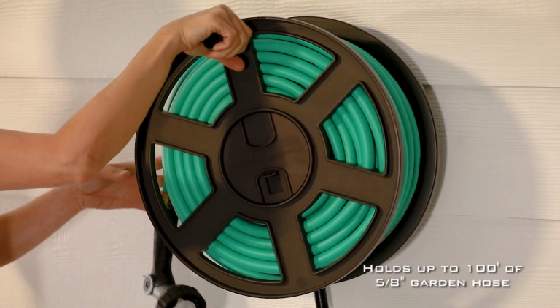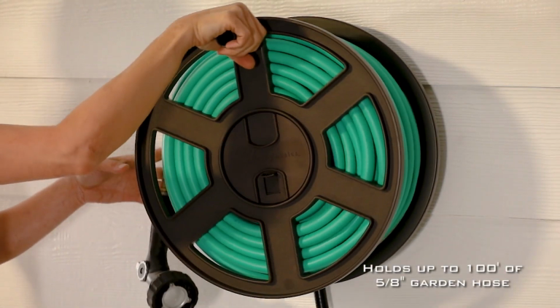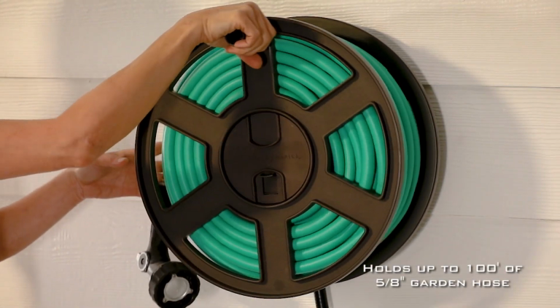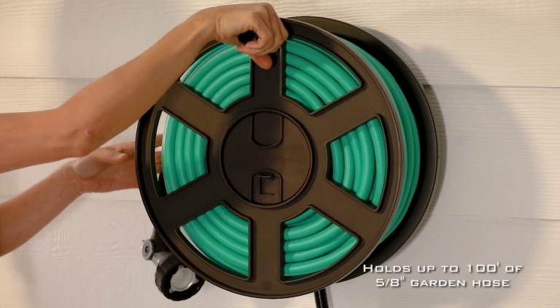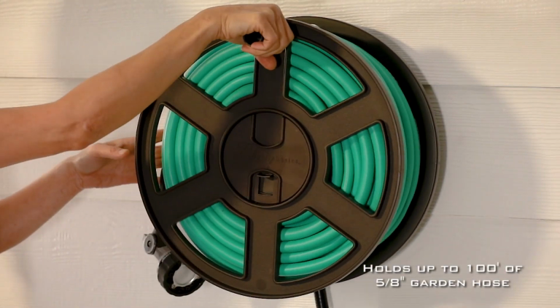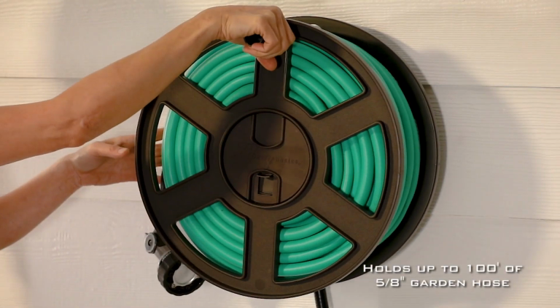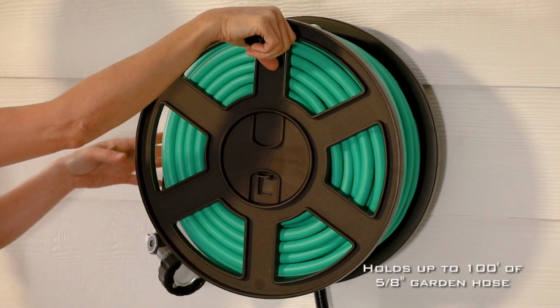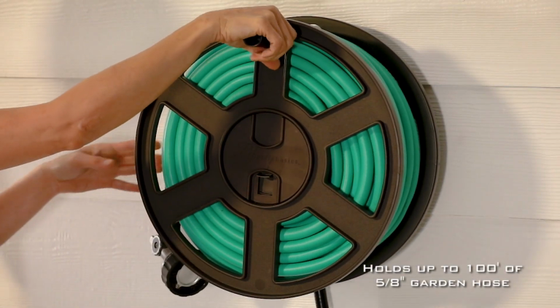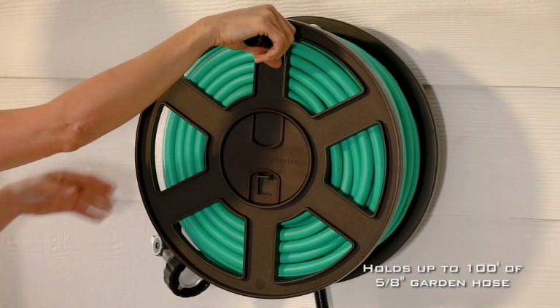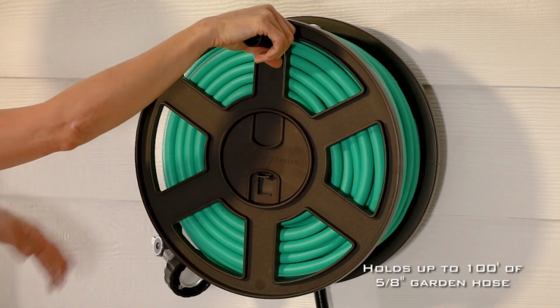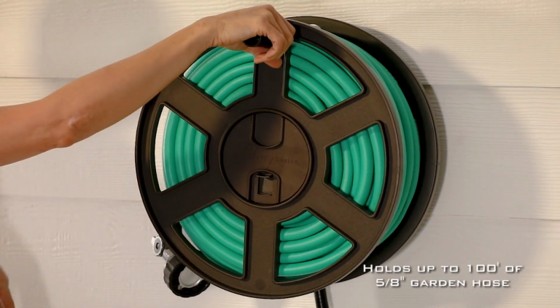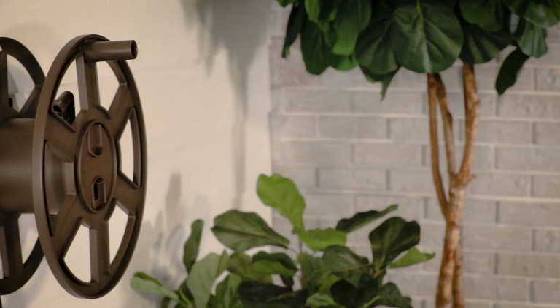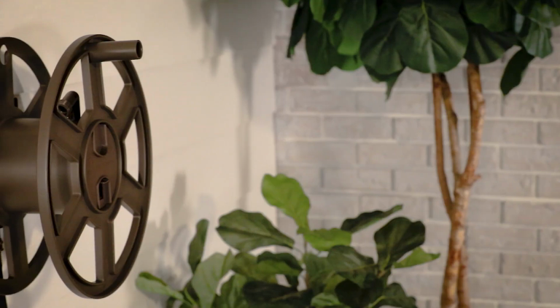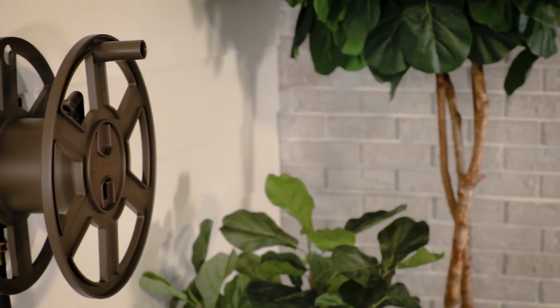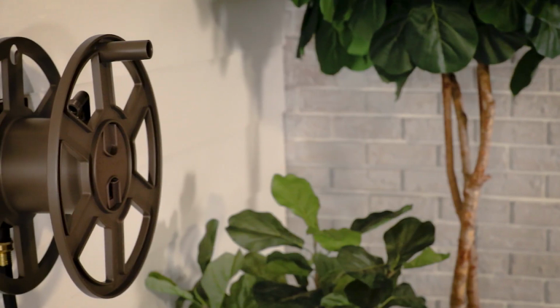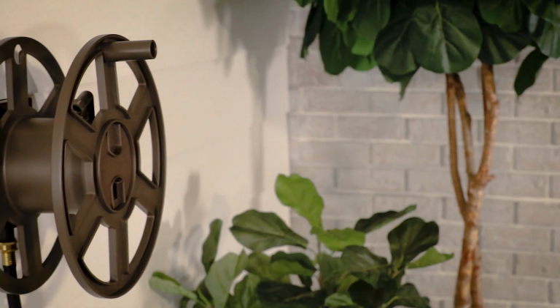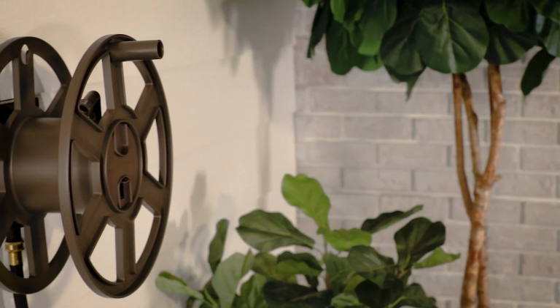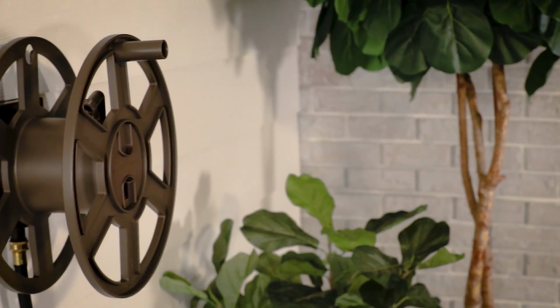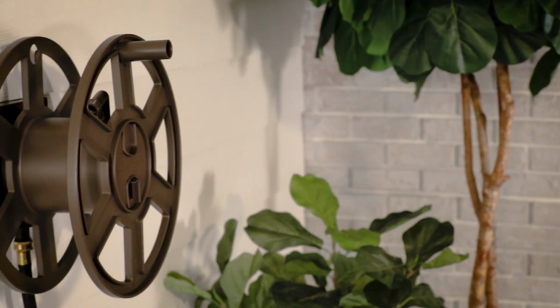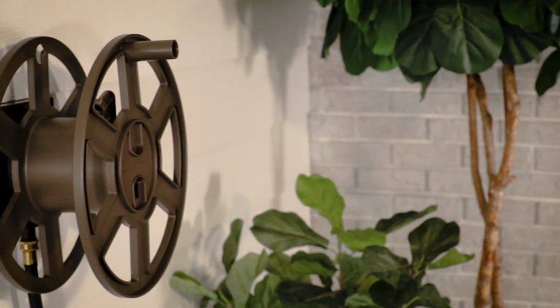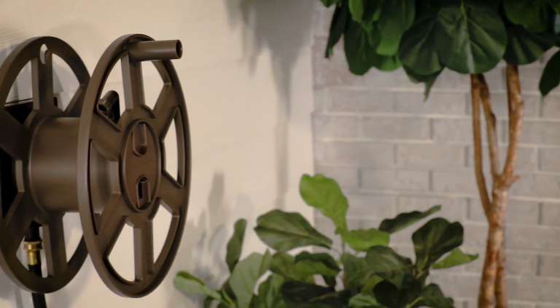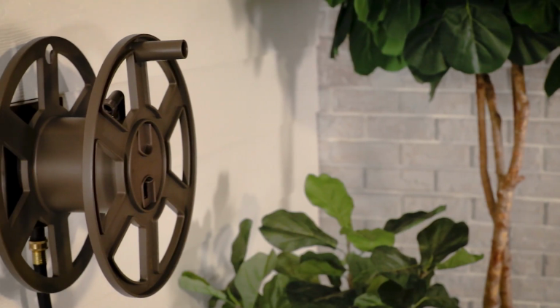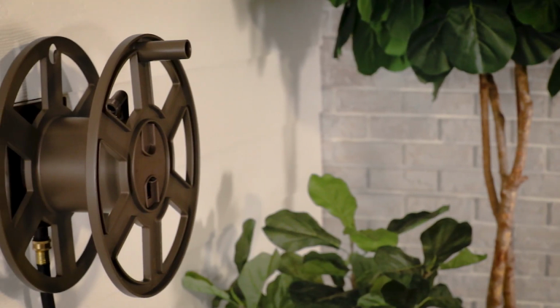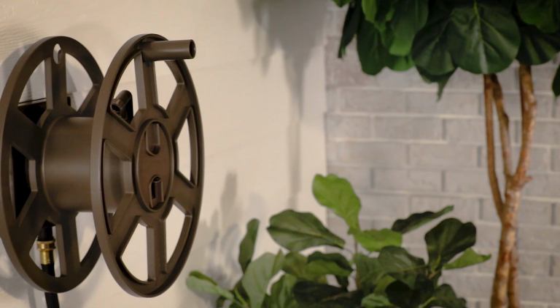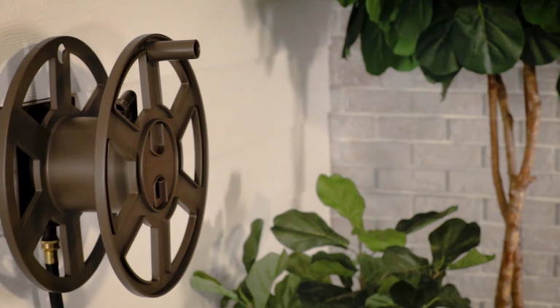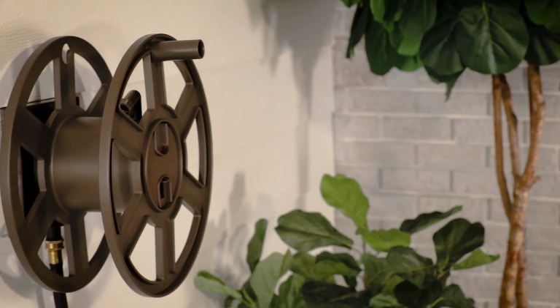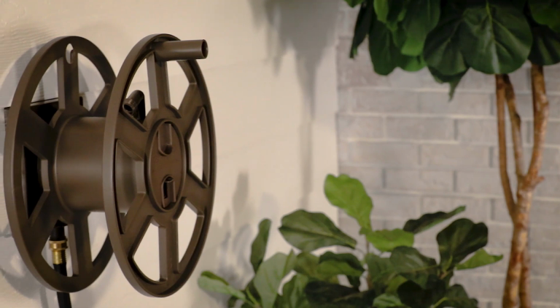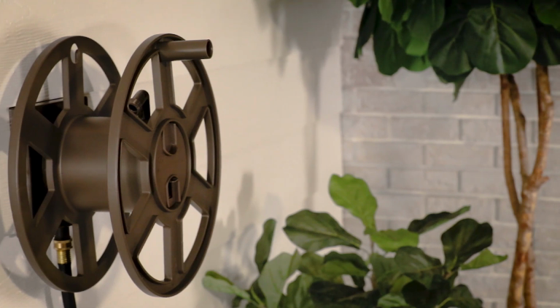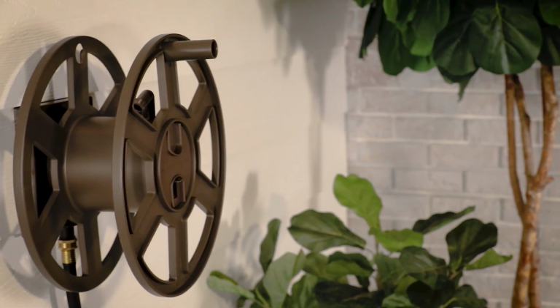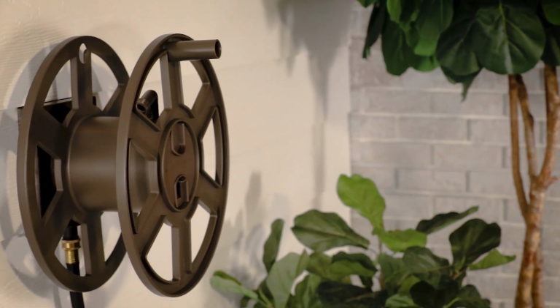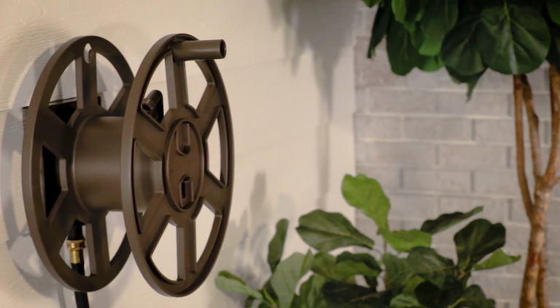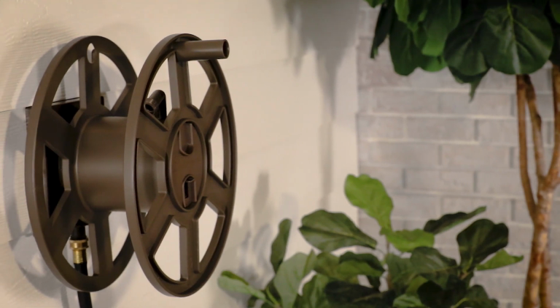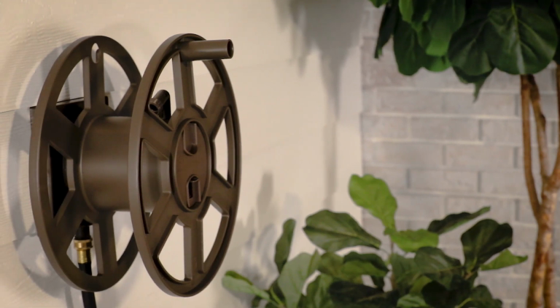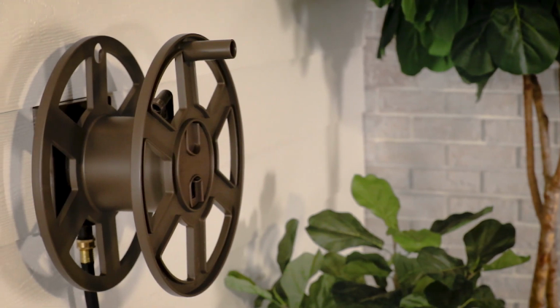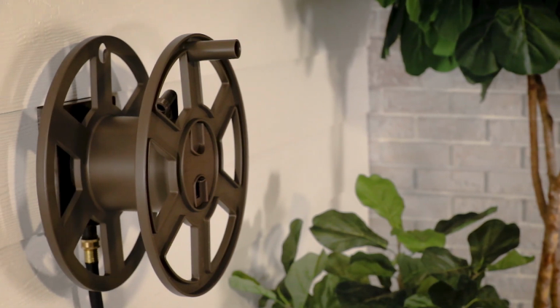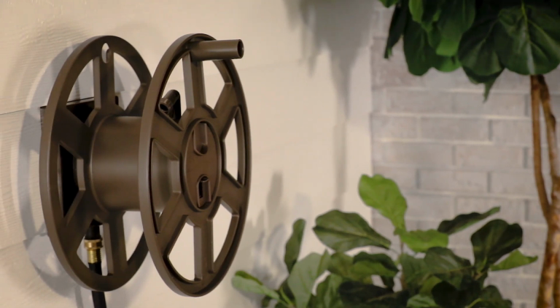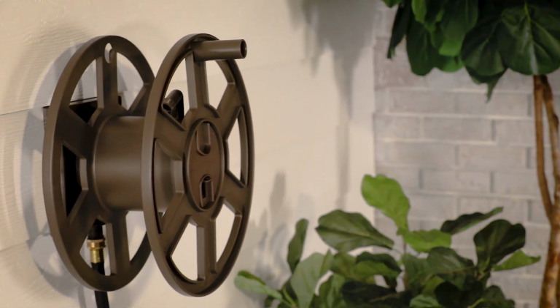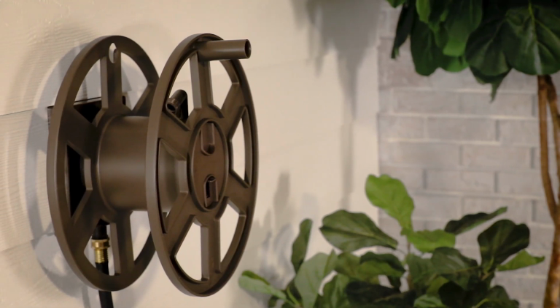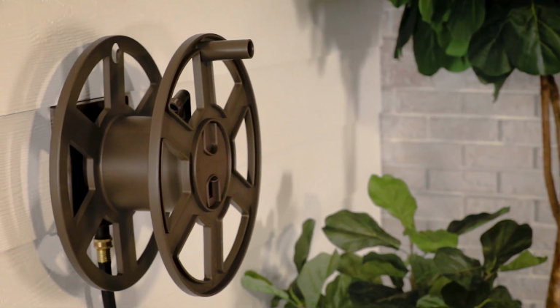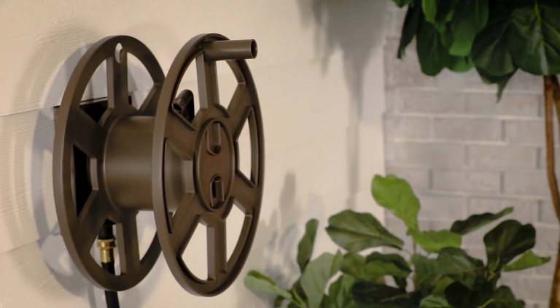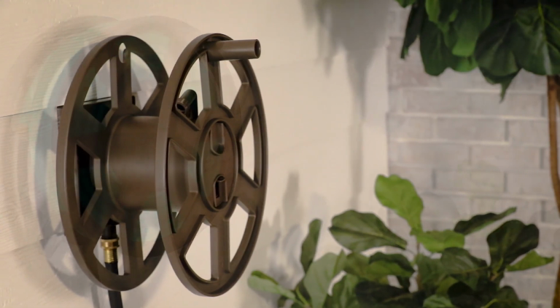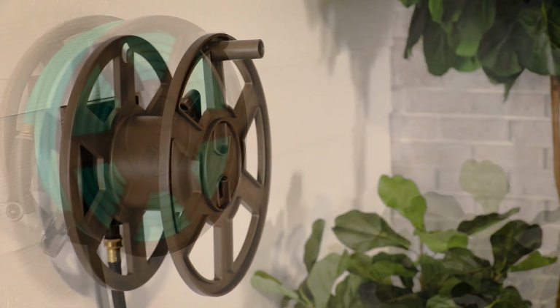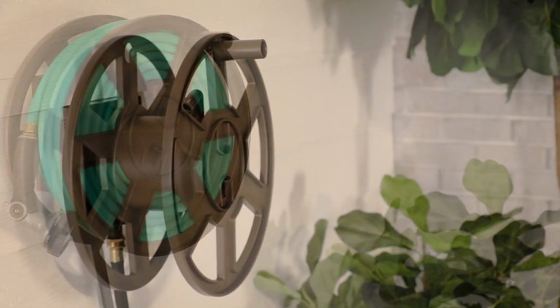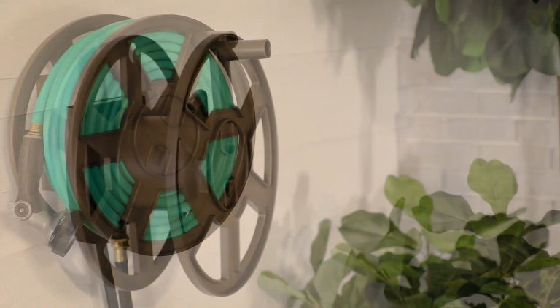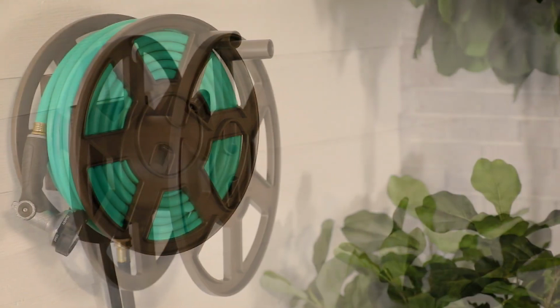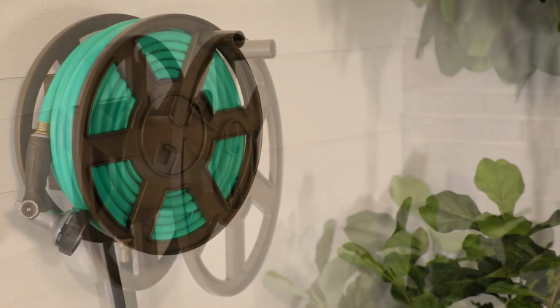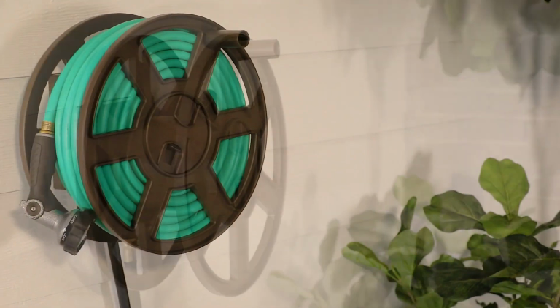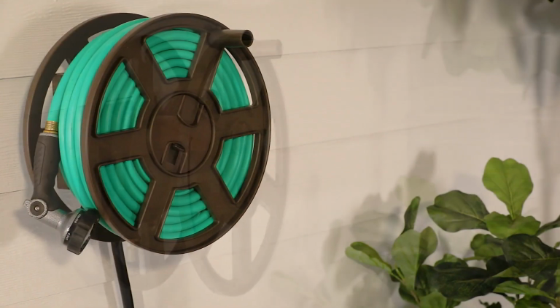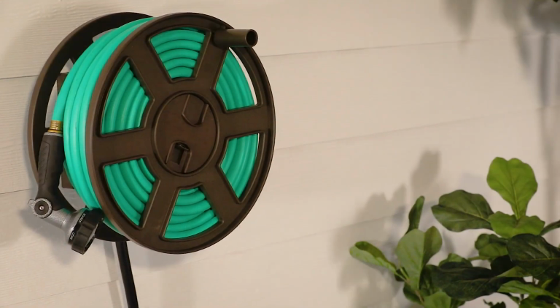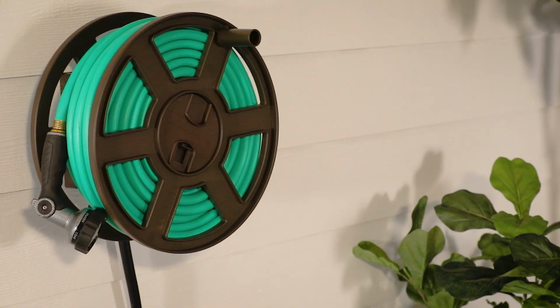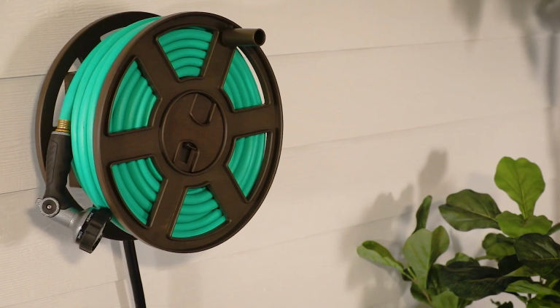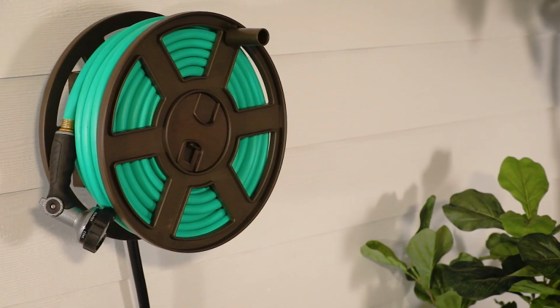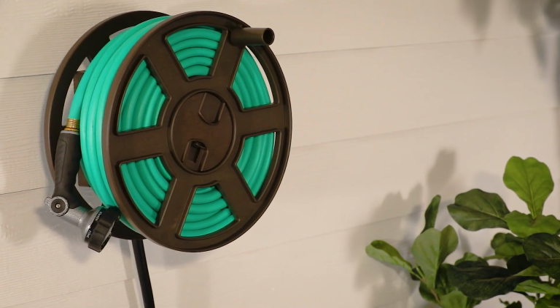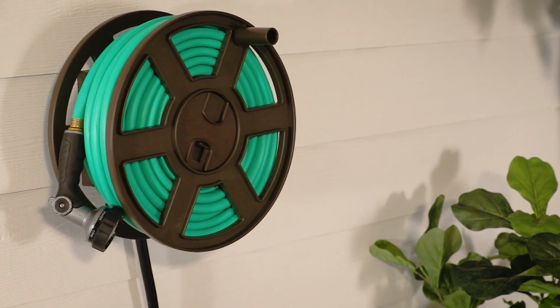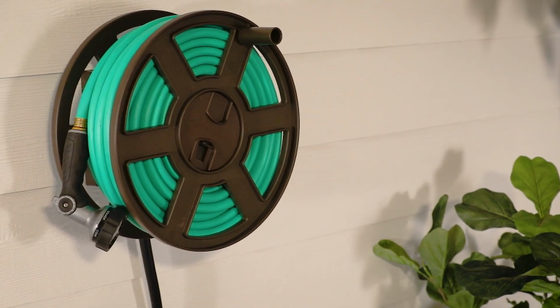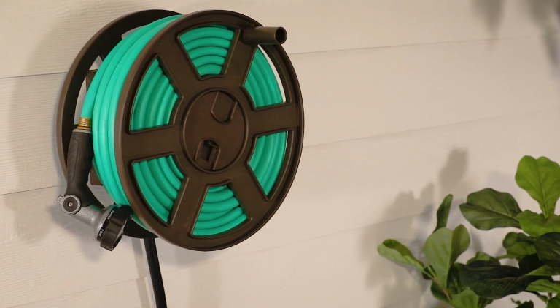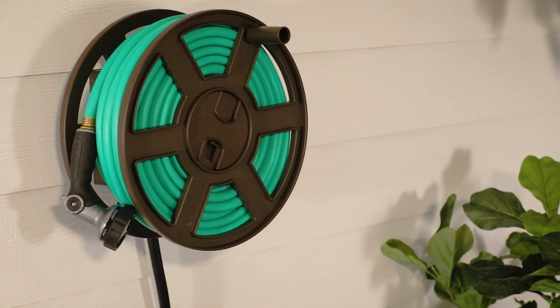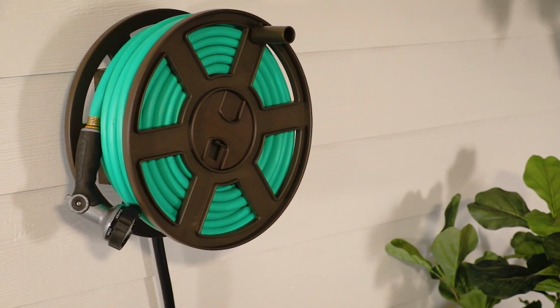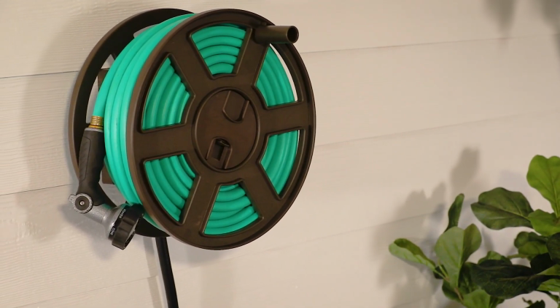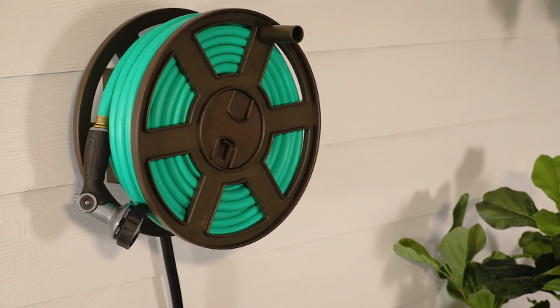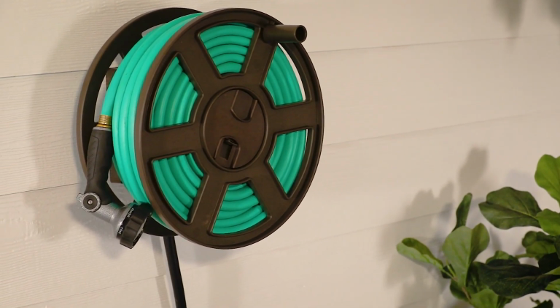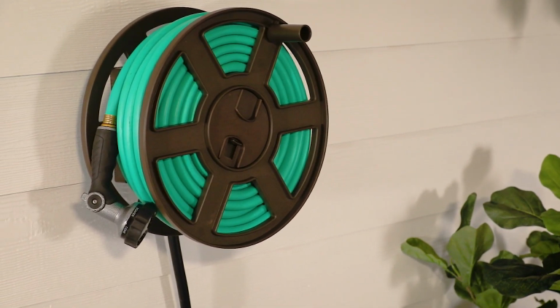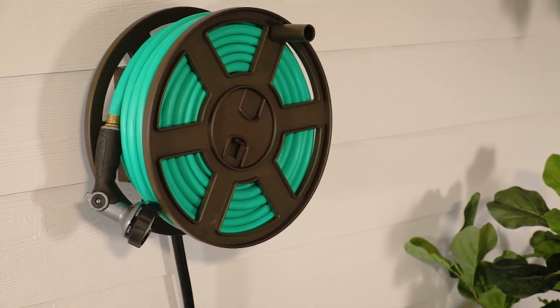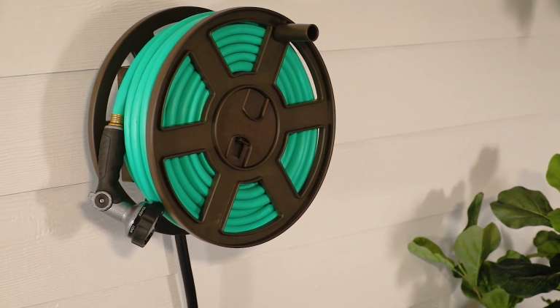Simple to use and install, the 510 Wall Mounted Hose Reel keeps your garden hose neat and accessible.